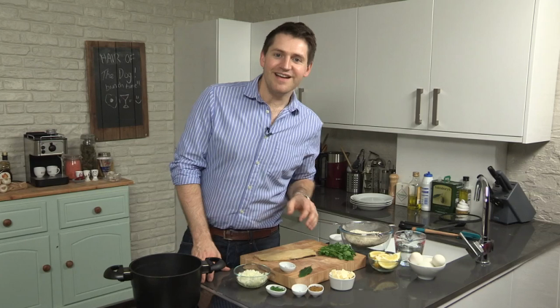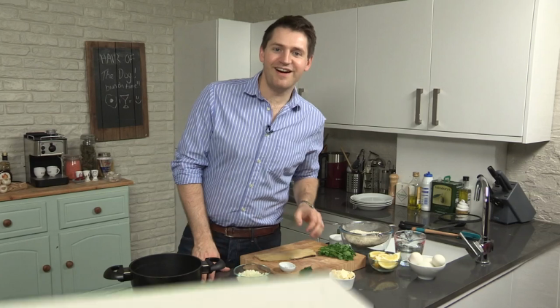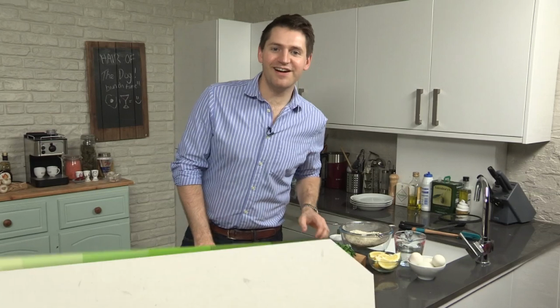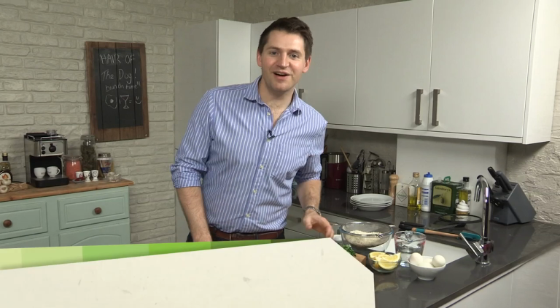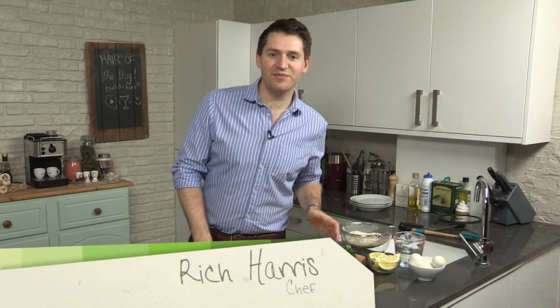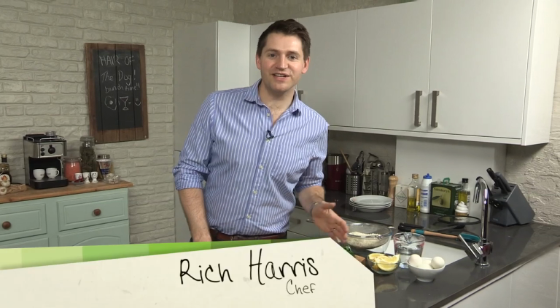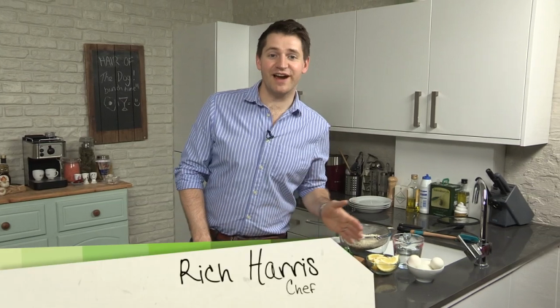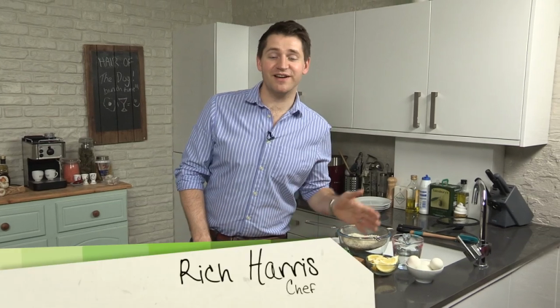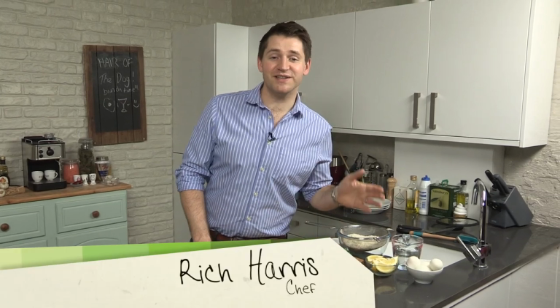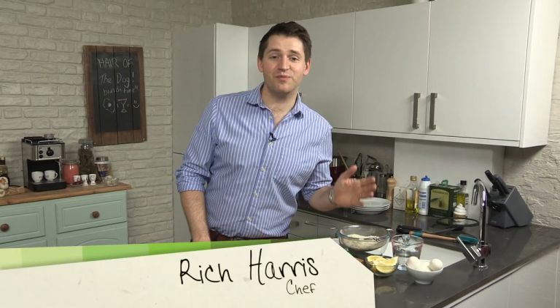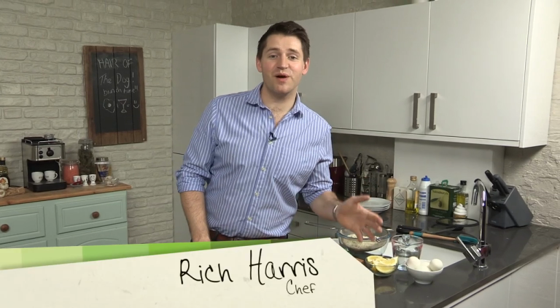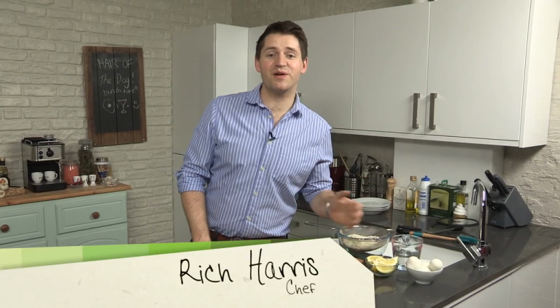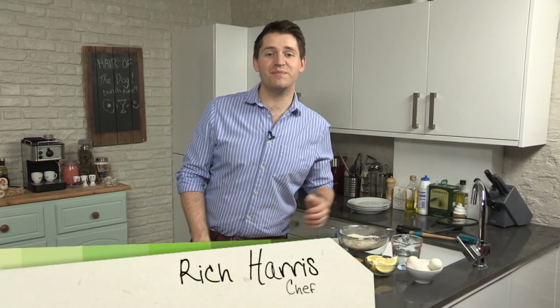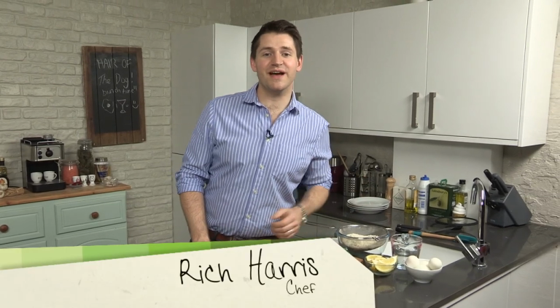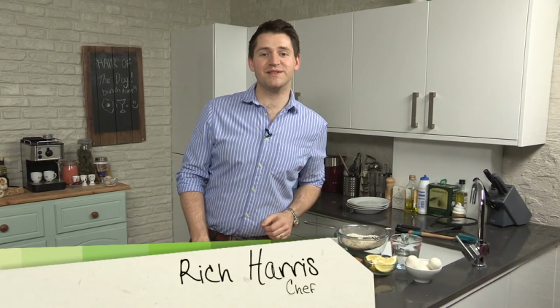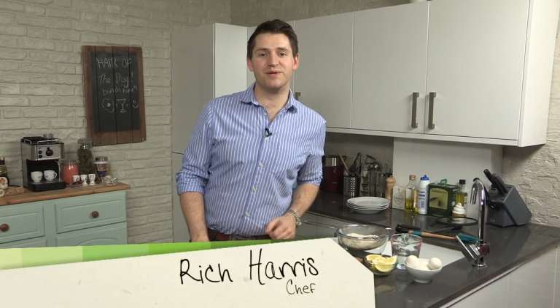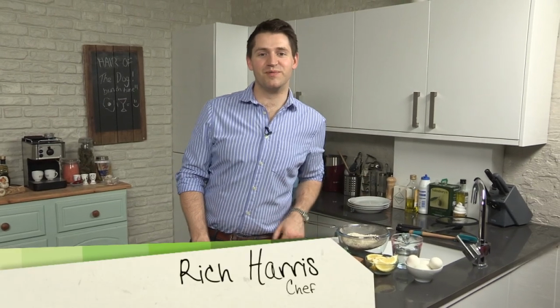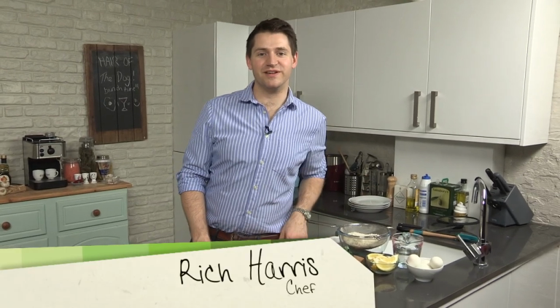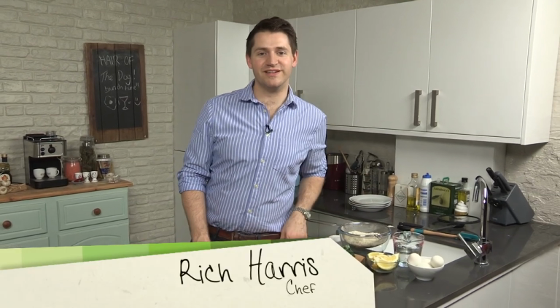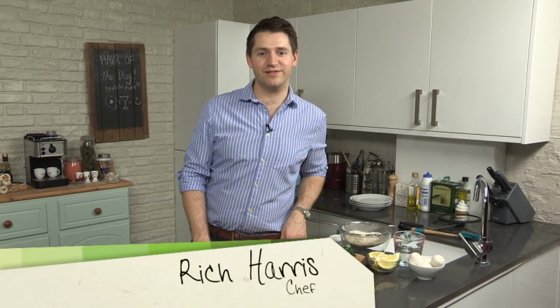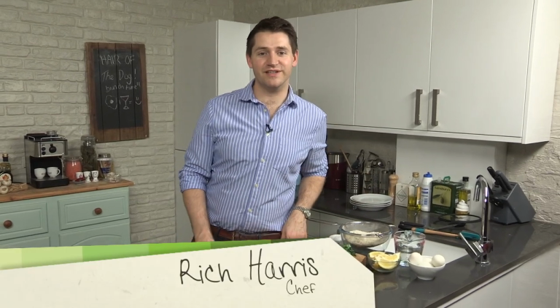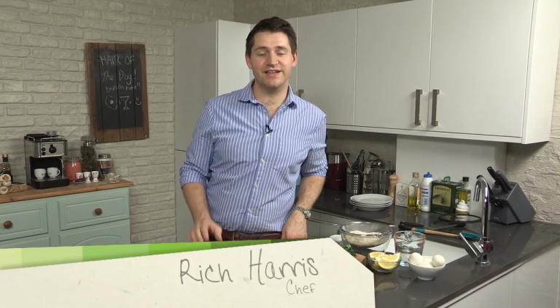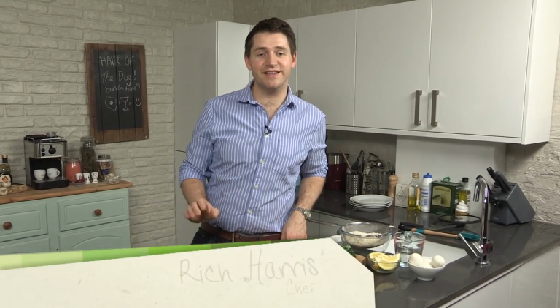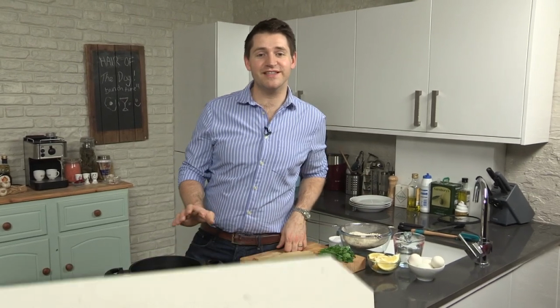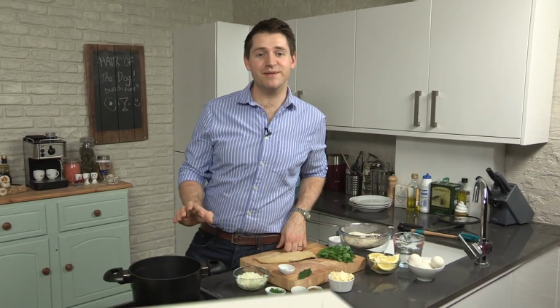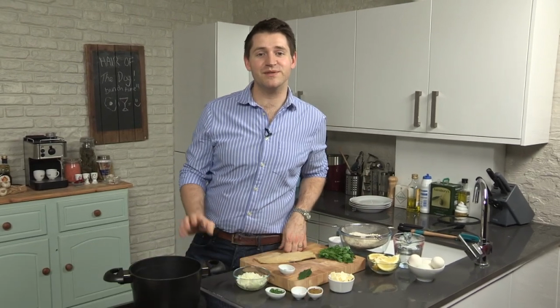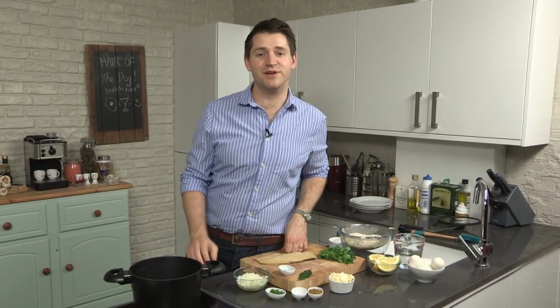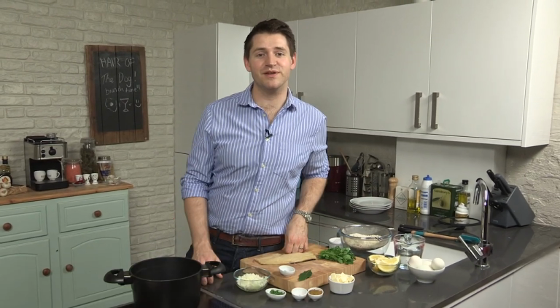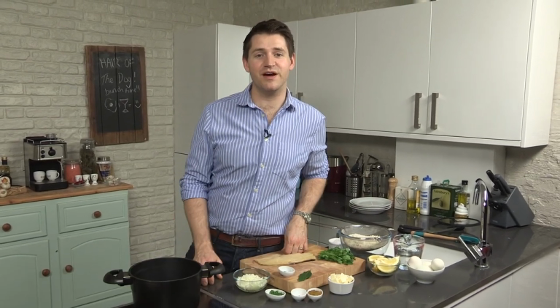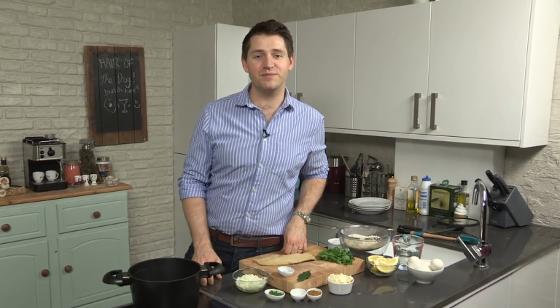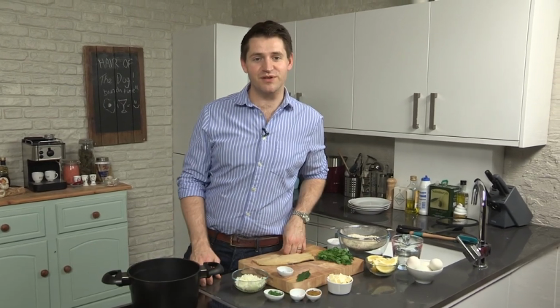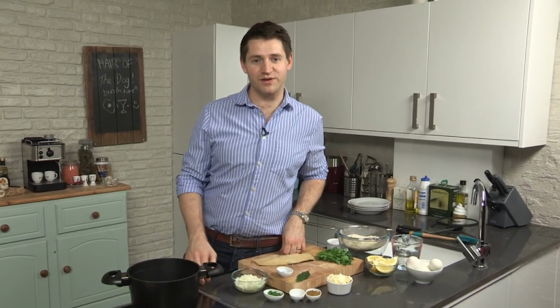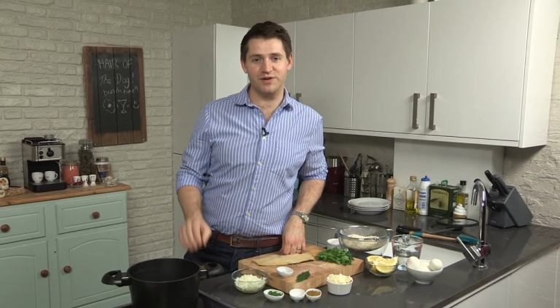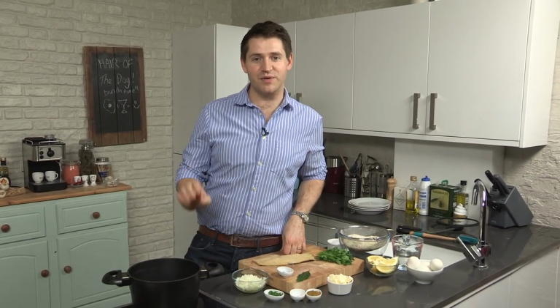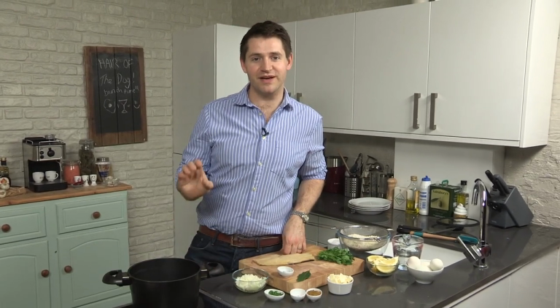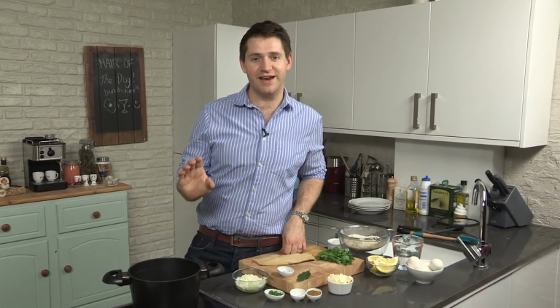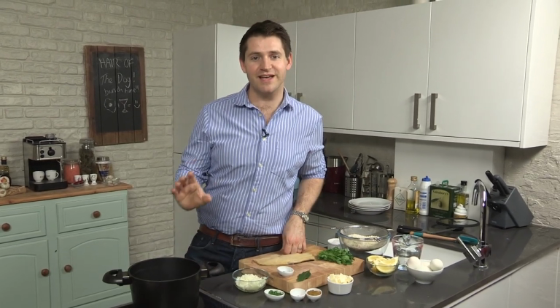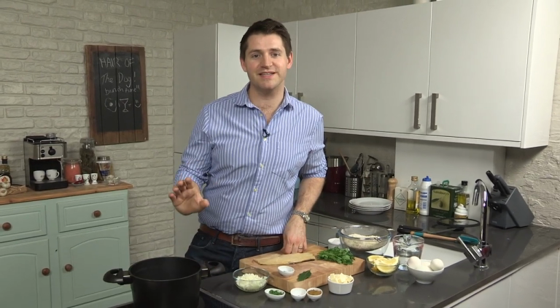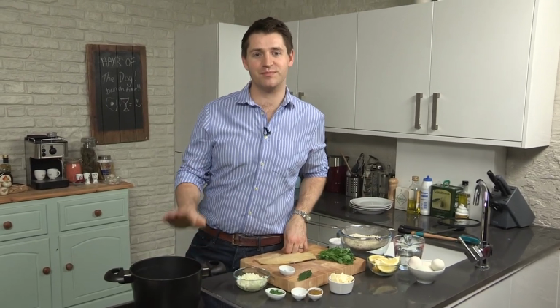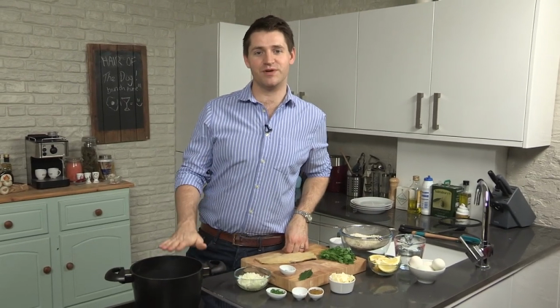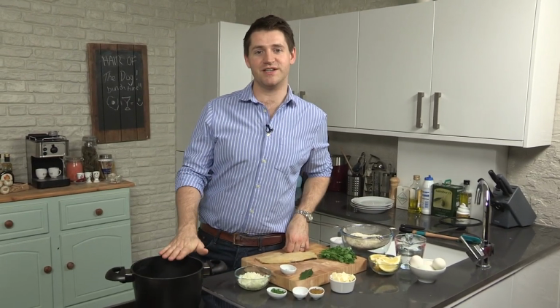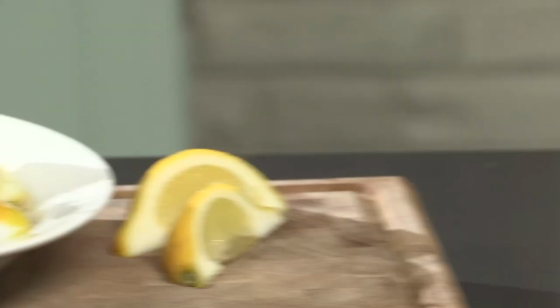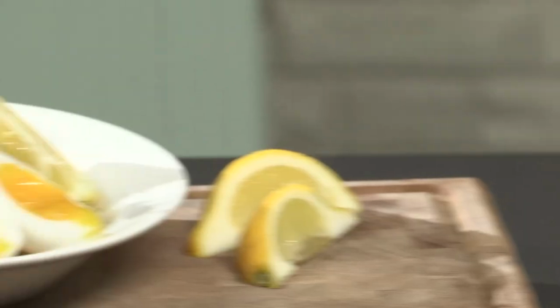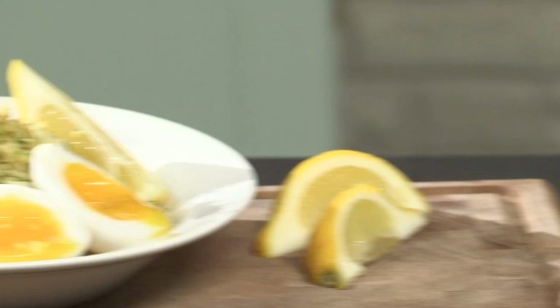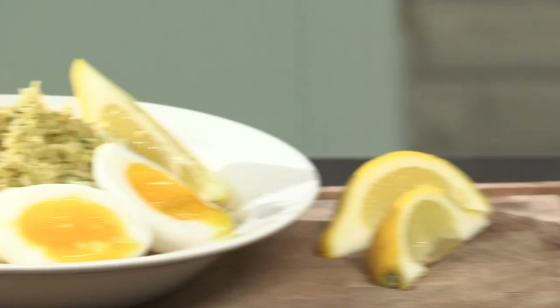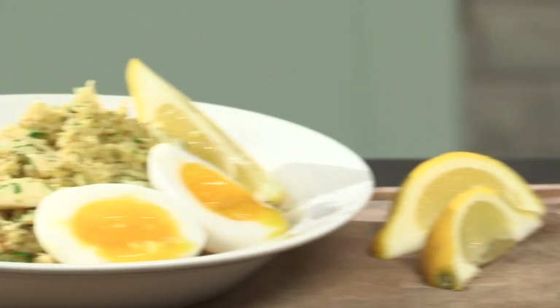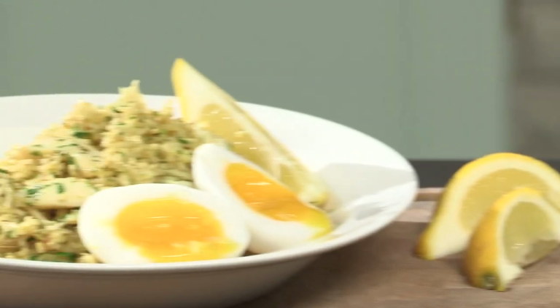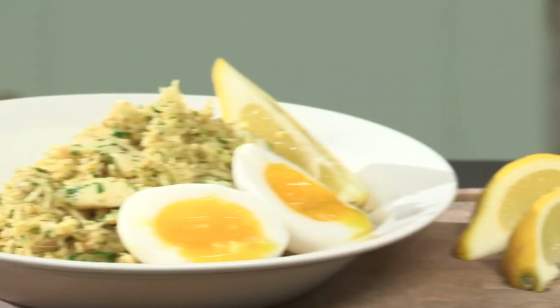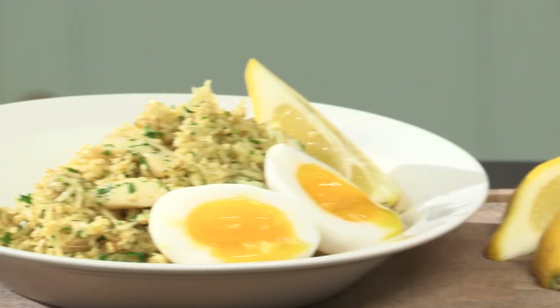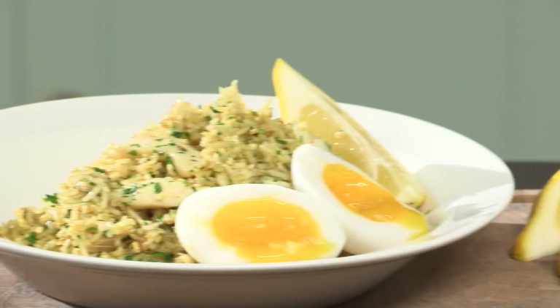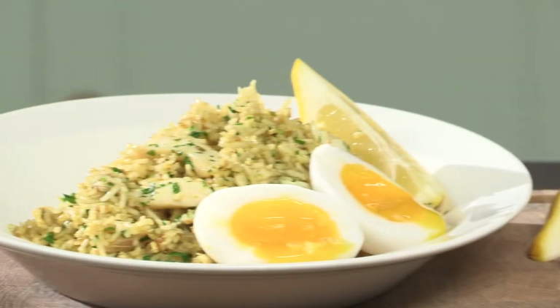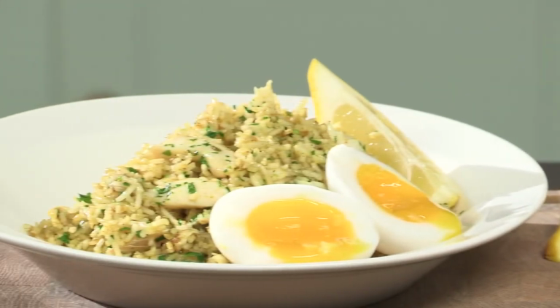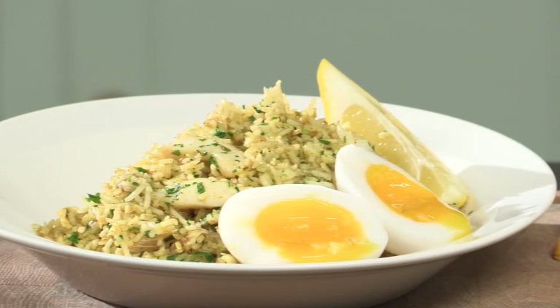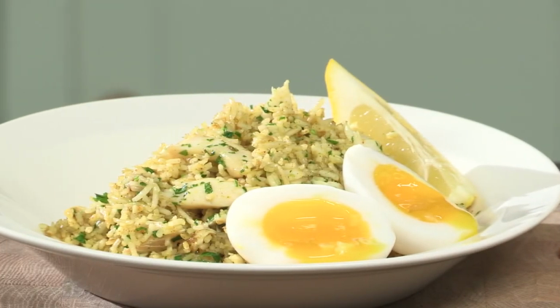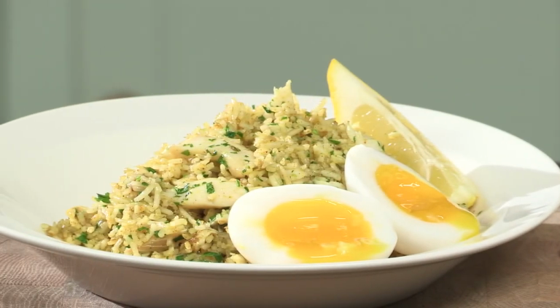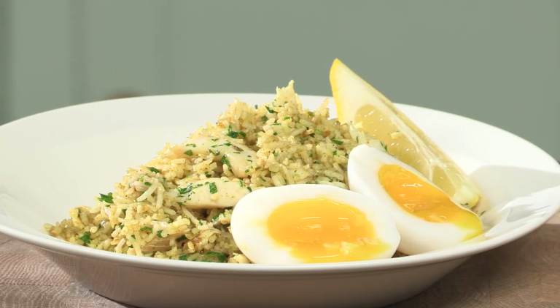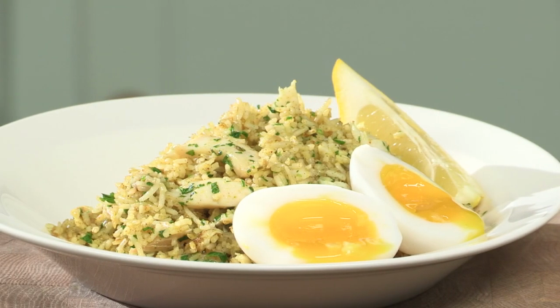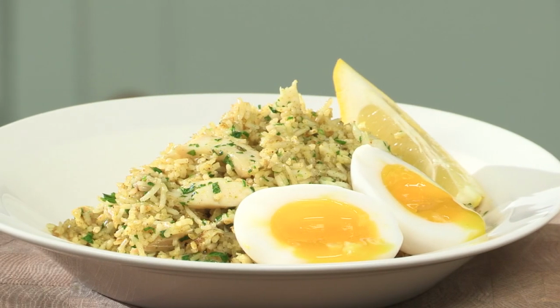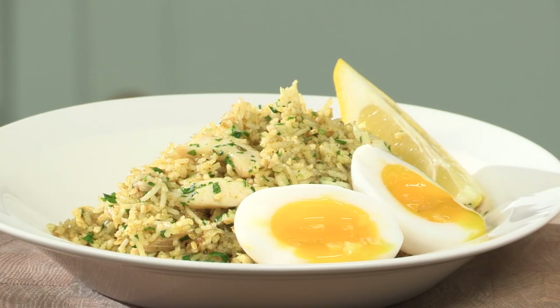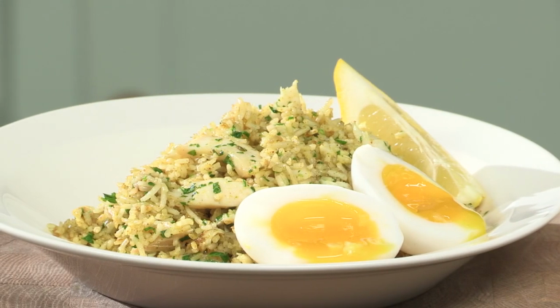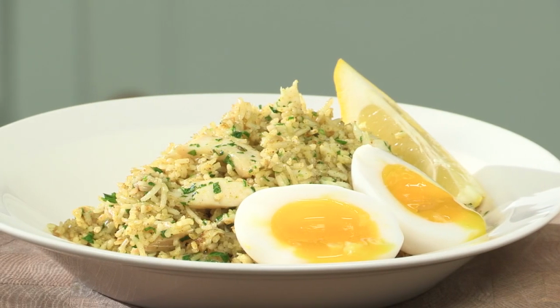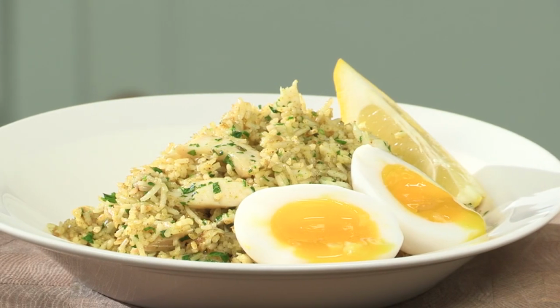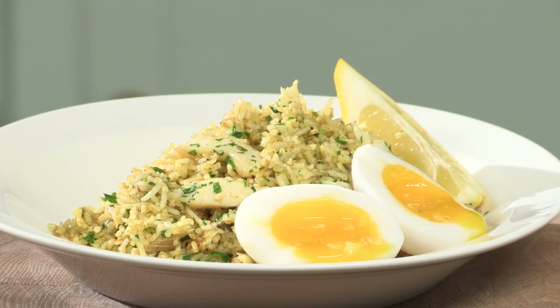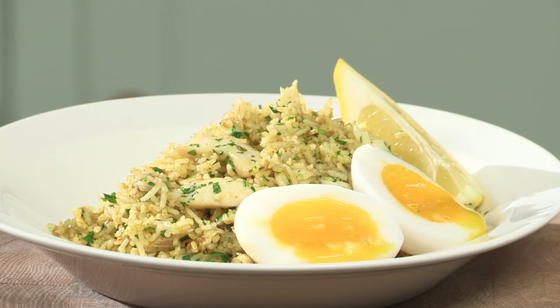Hi, I'm Rich Harris, and welcome back to my brunch series. In this episode, I'm showing you my classic British brunch dish — it's my Kedgeree with soft duck egg.